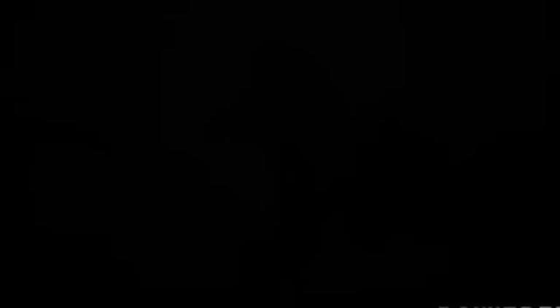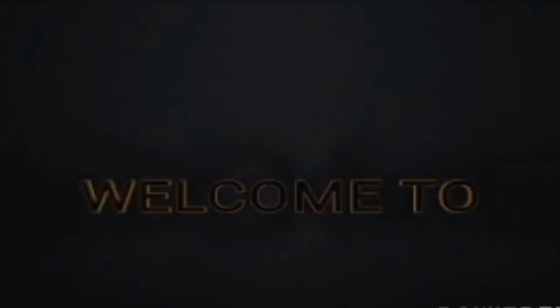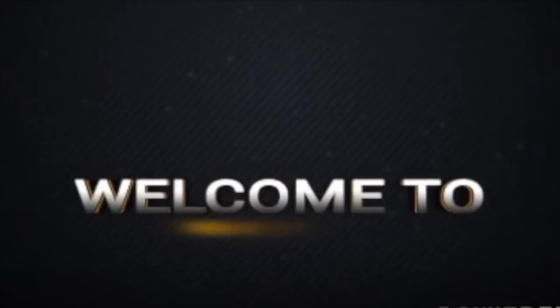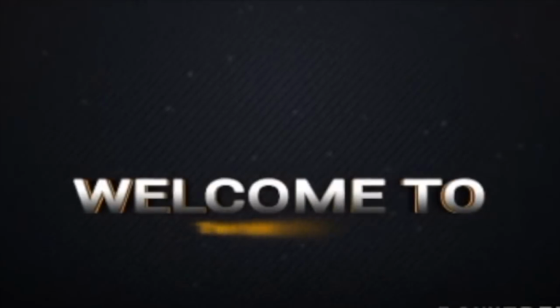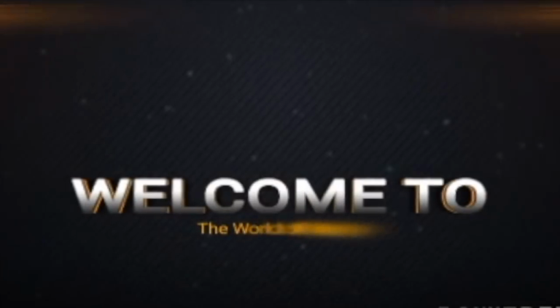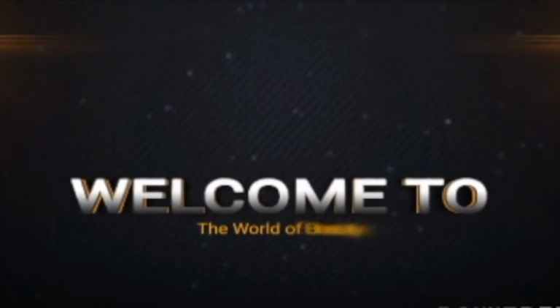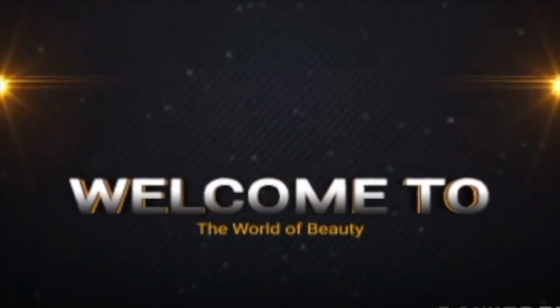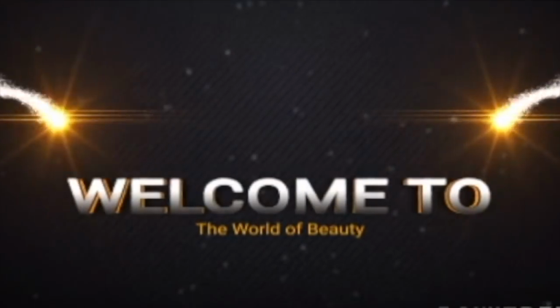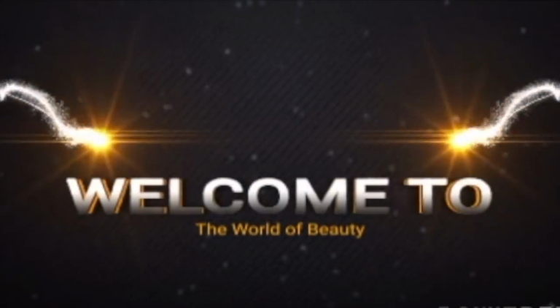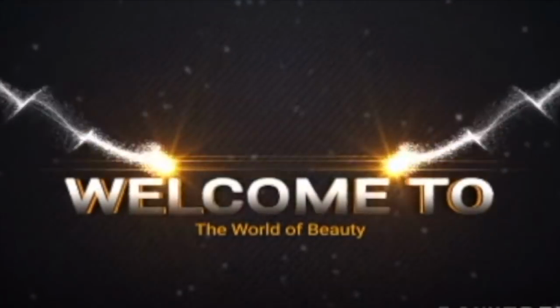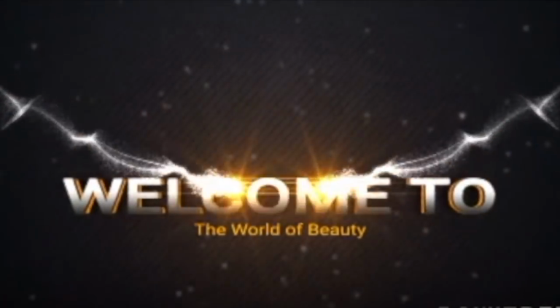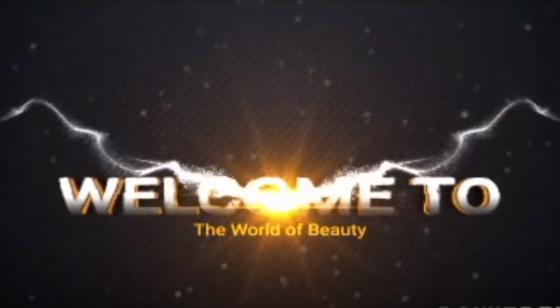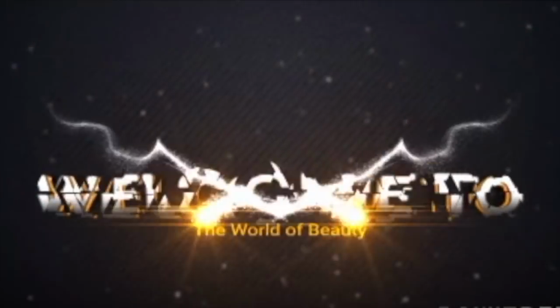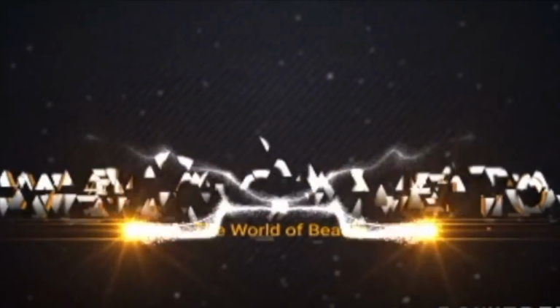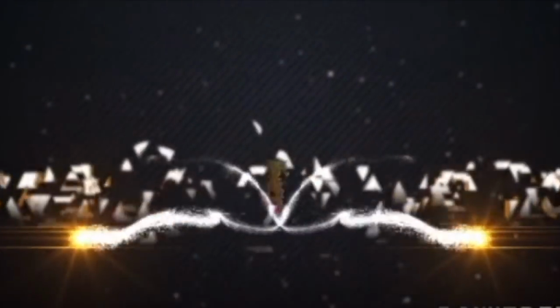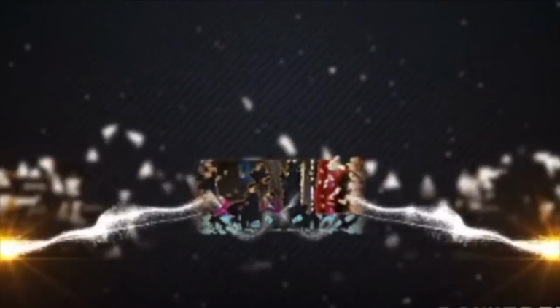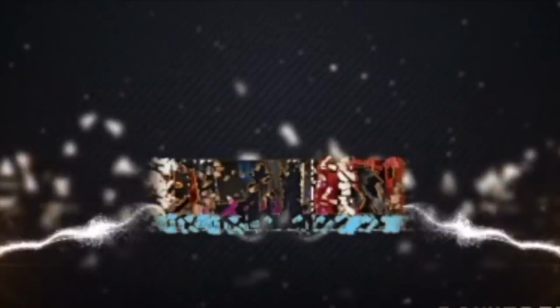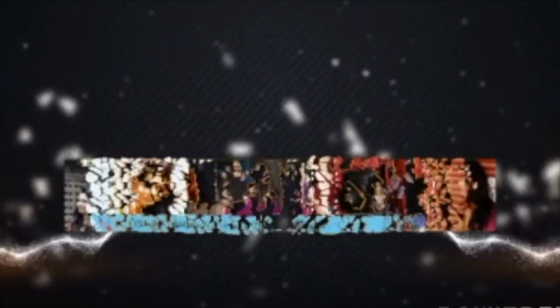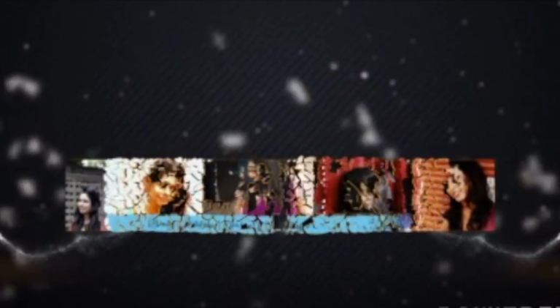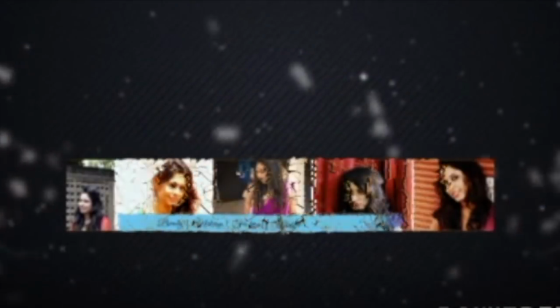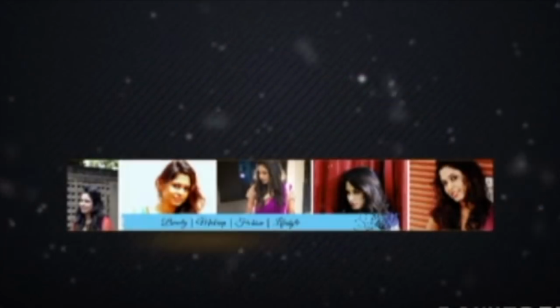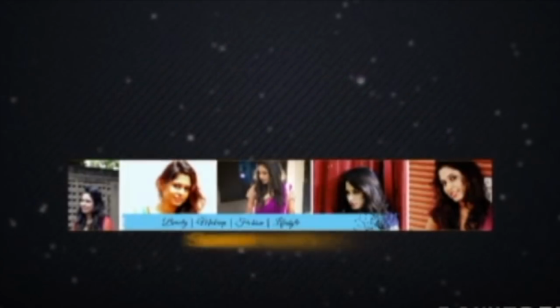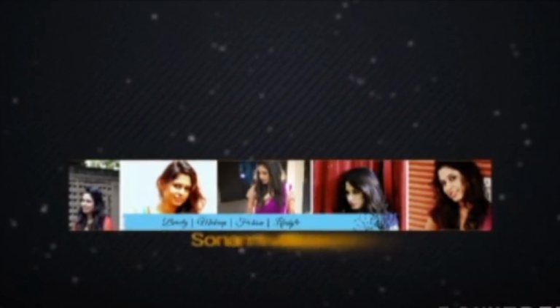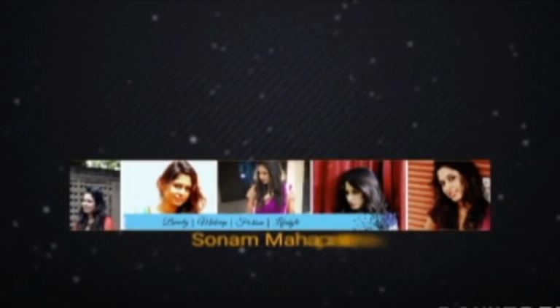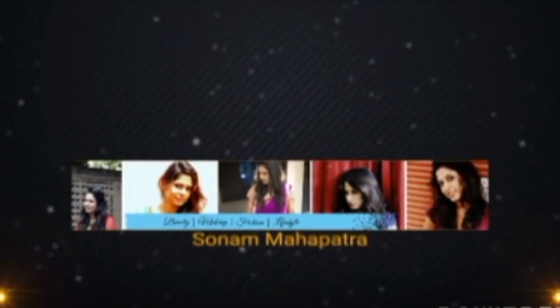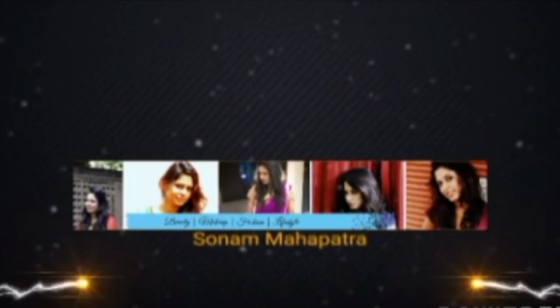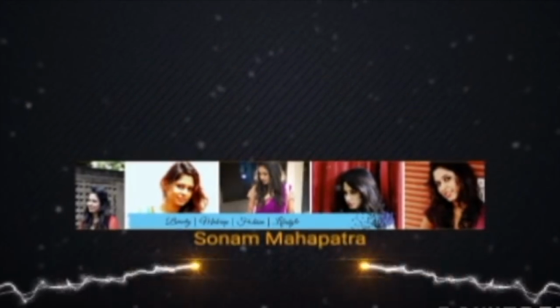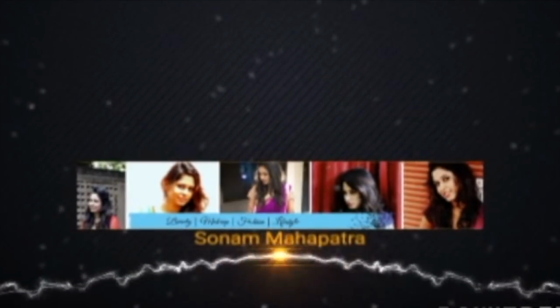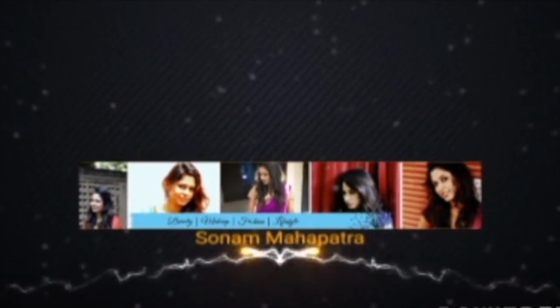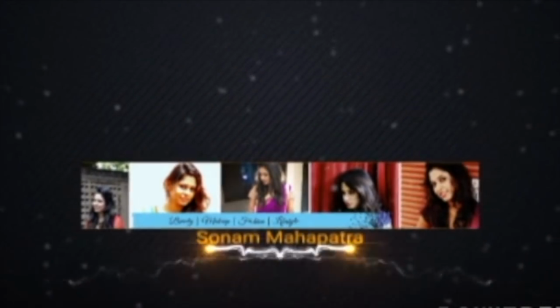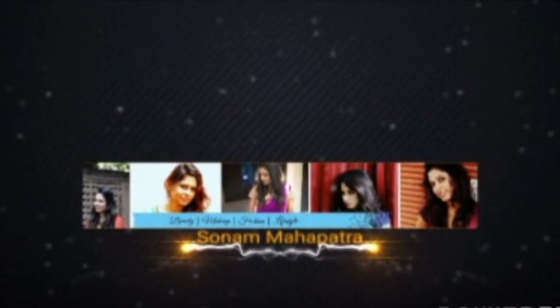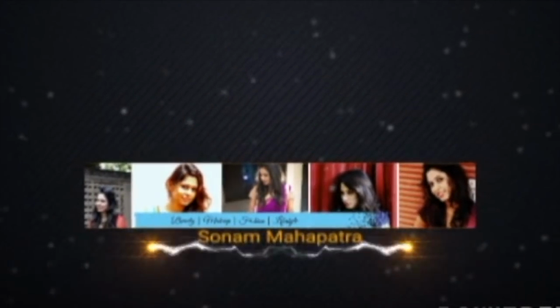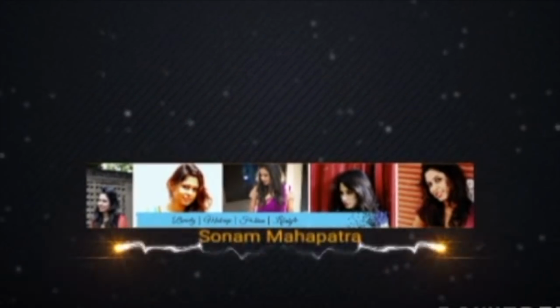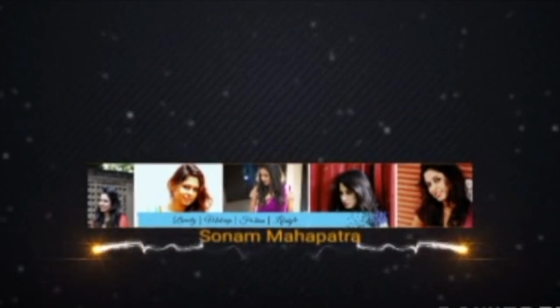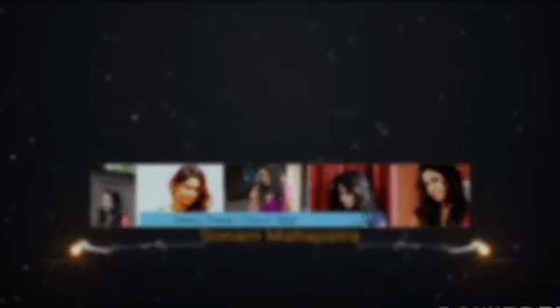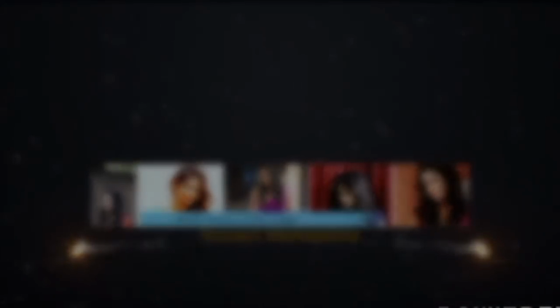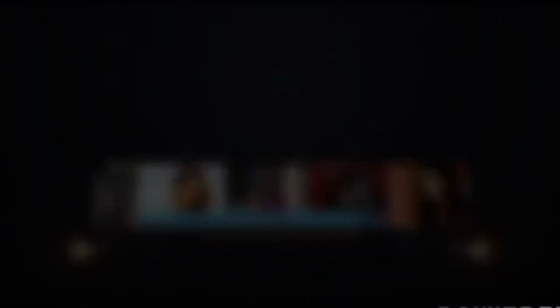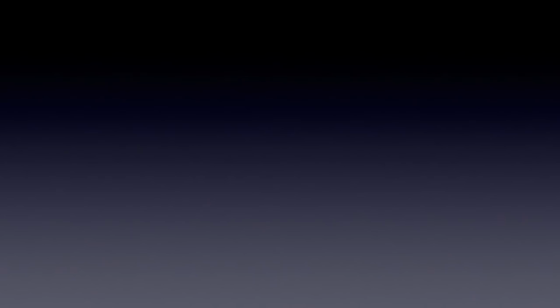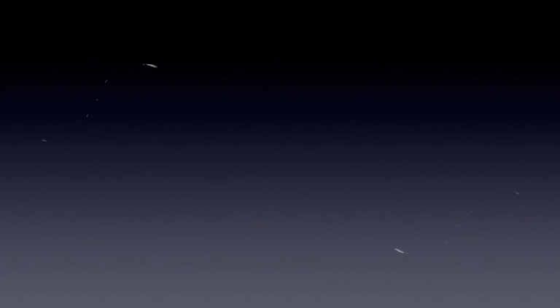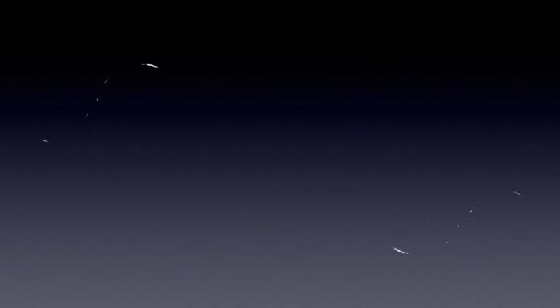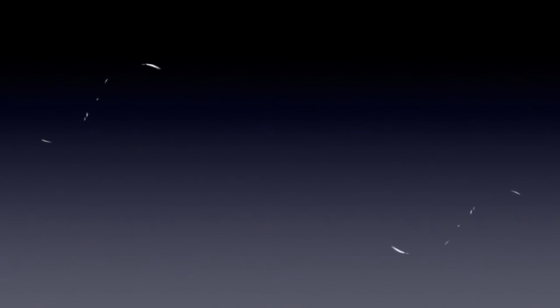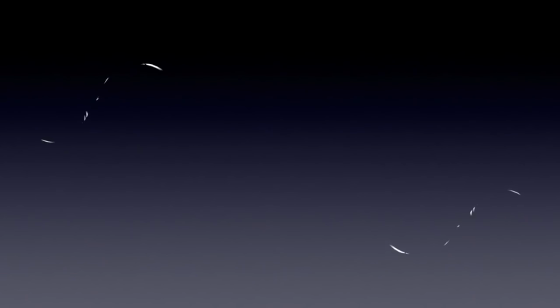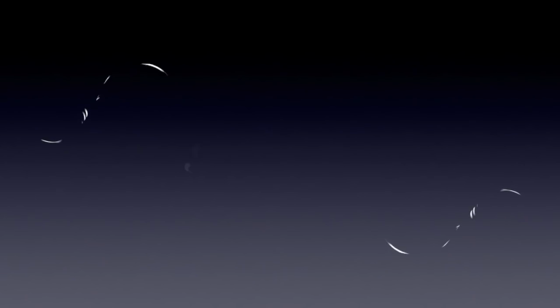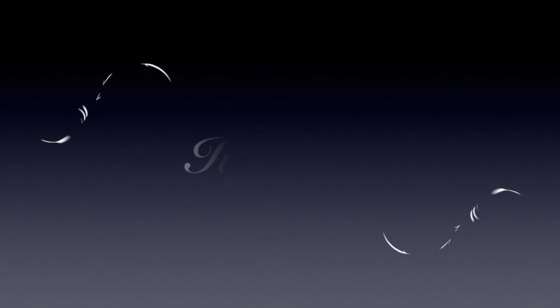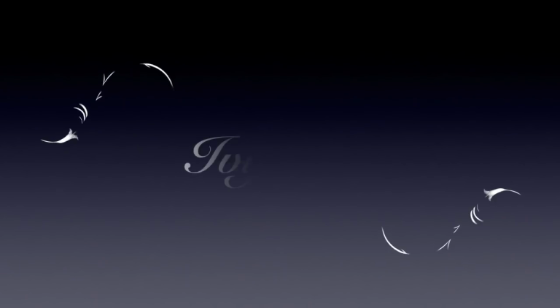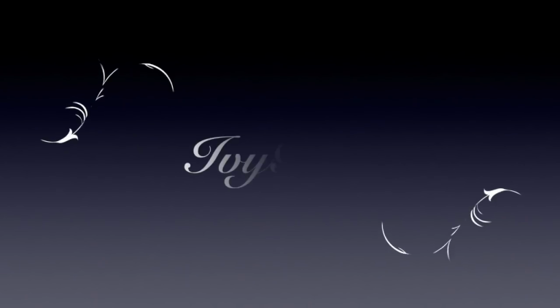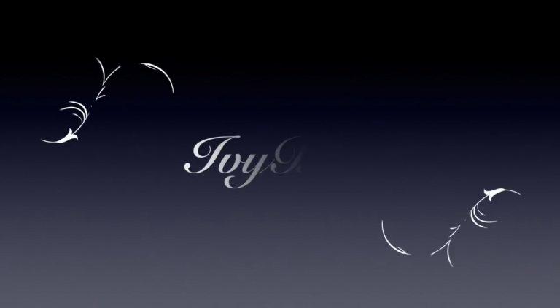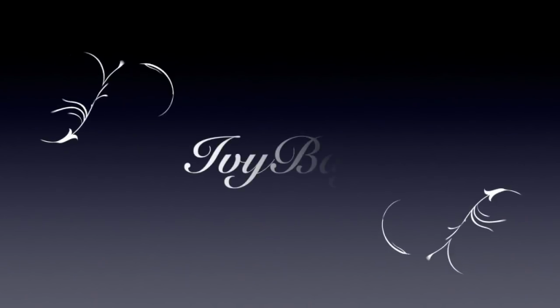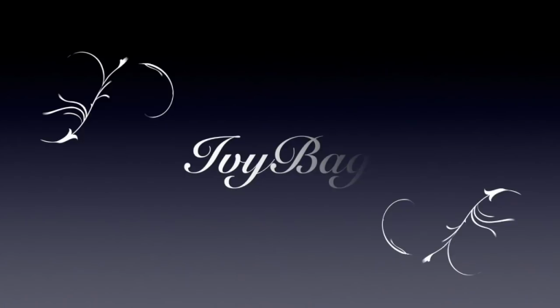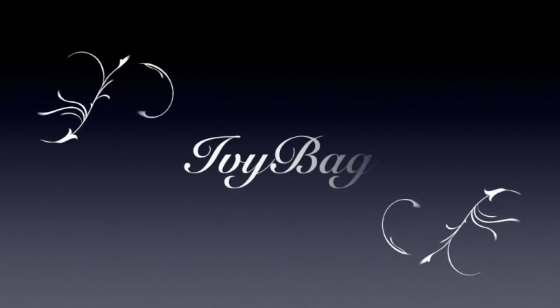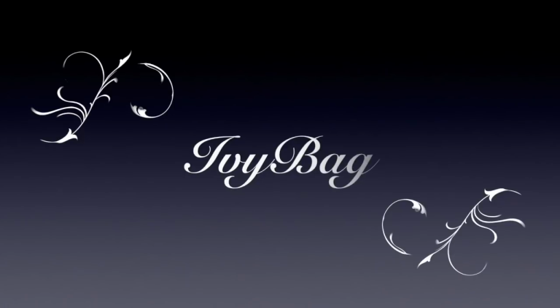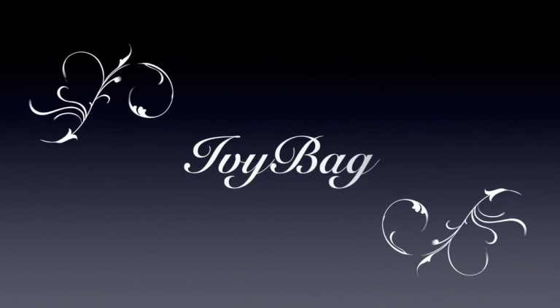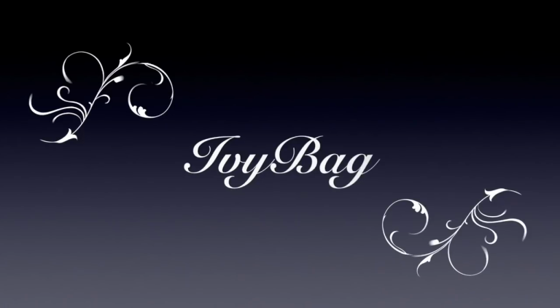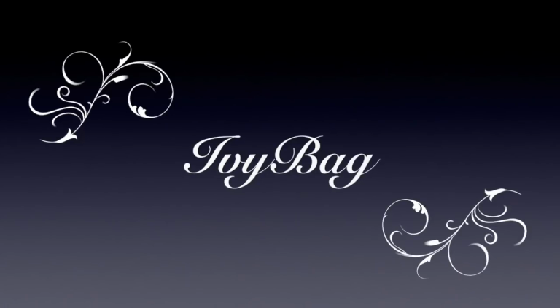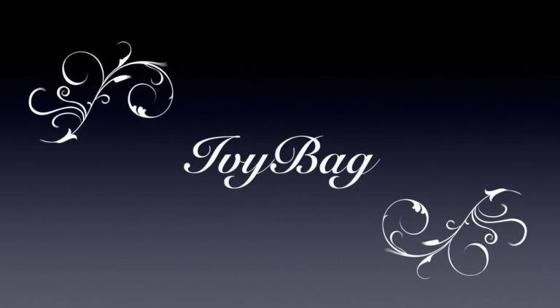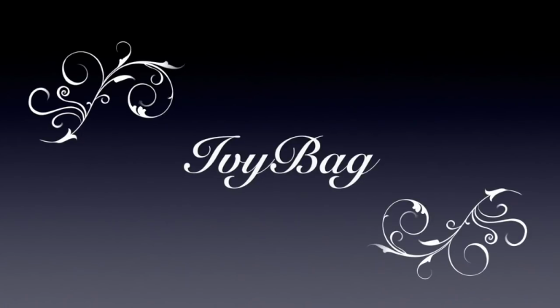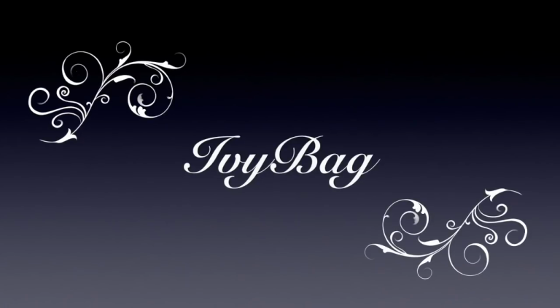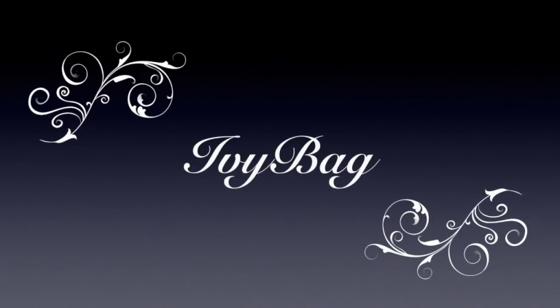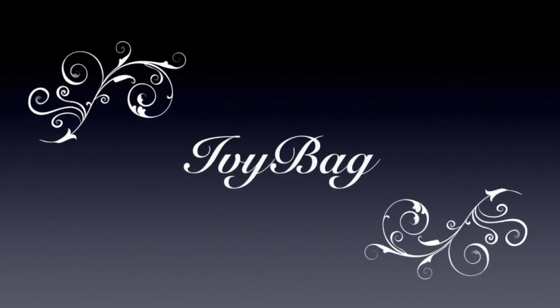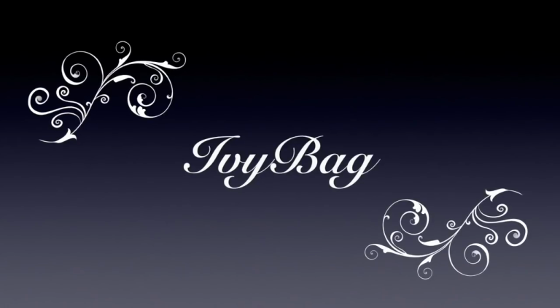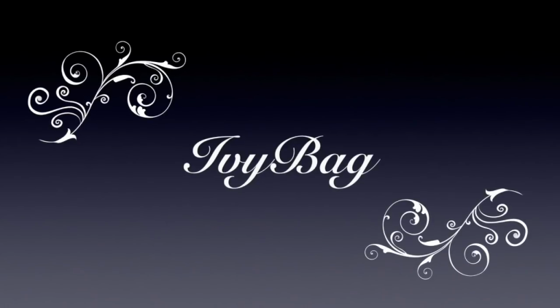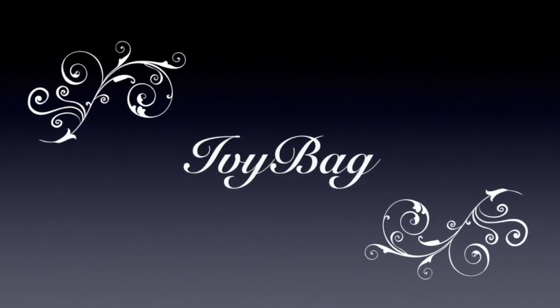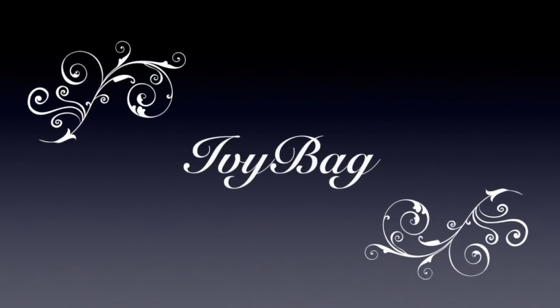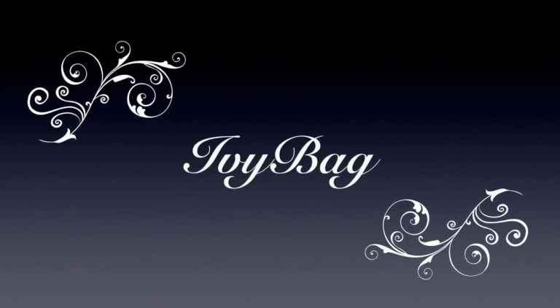Hello my darlings, welcome back to my channel. My name is Sonam and today I will unbox and review the April IV bag in this video.